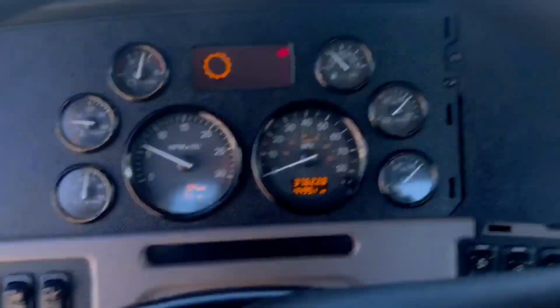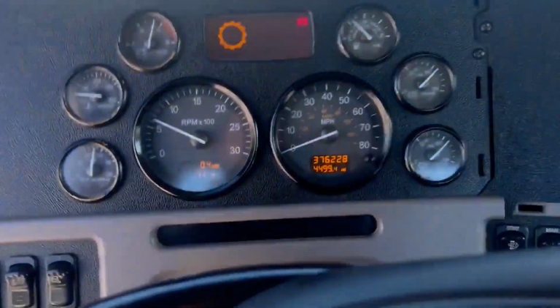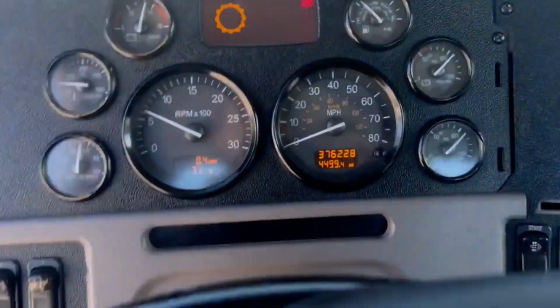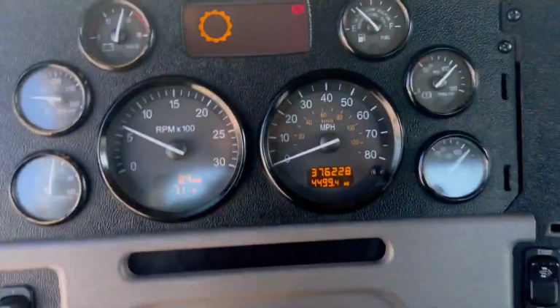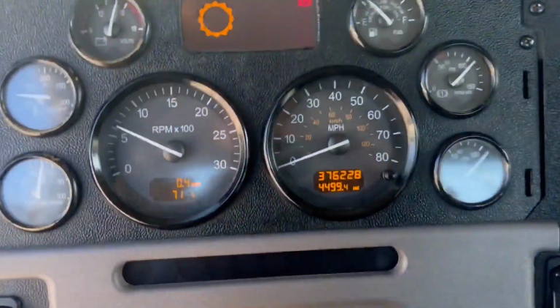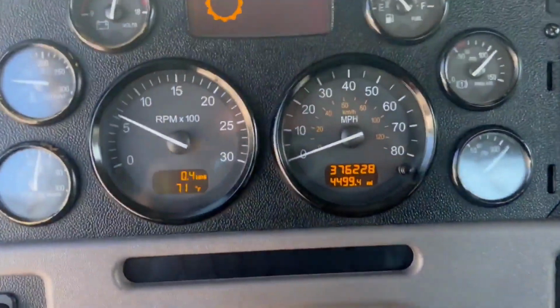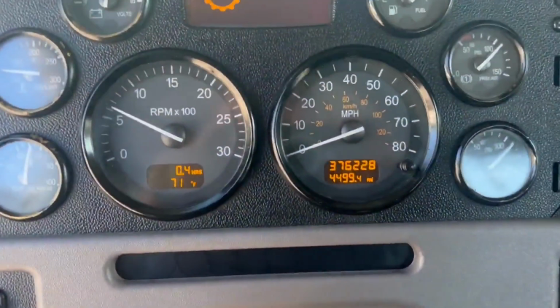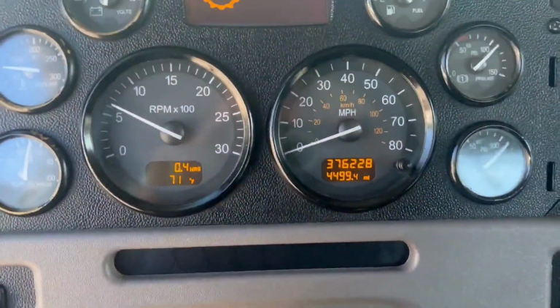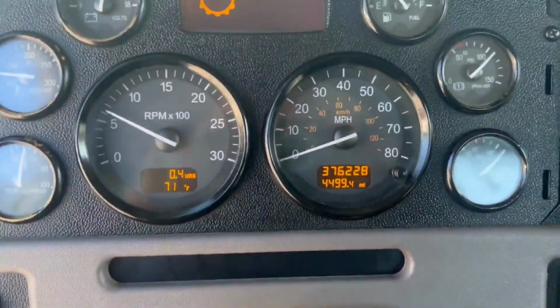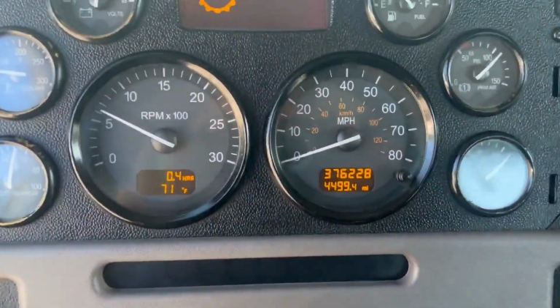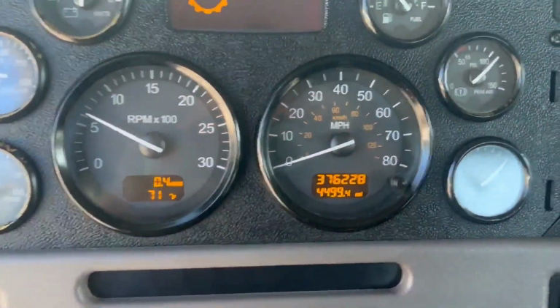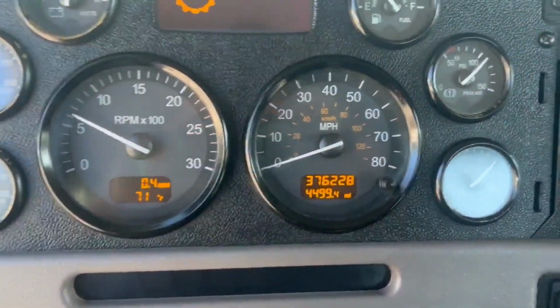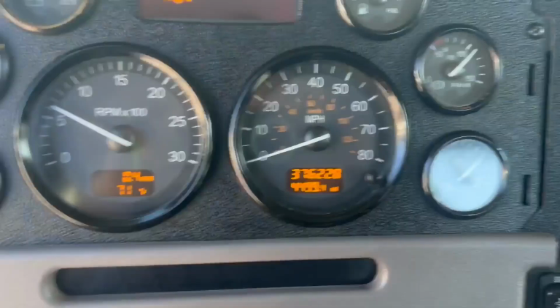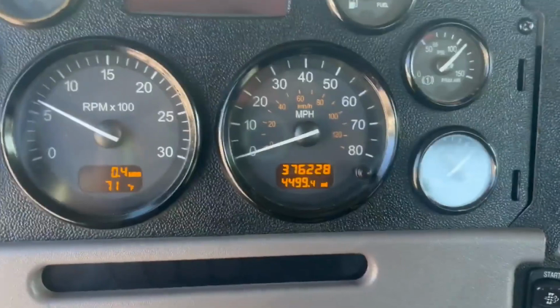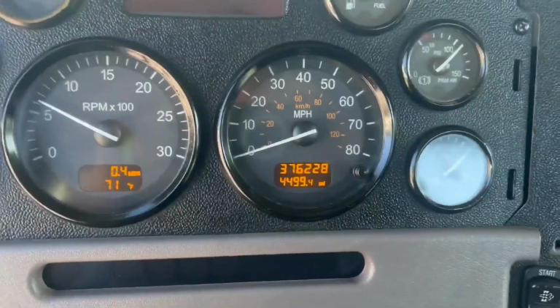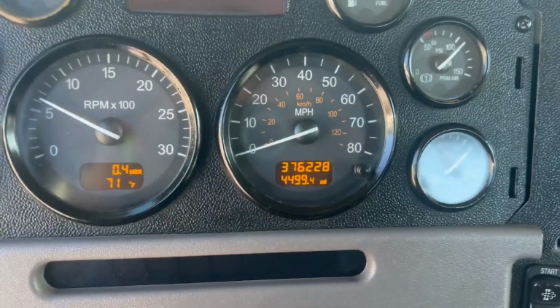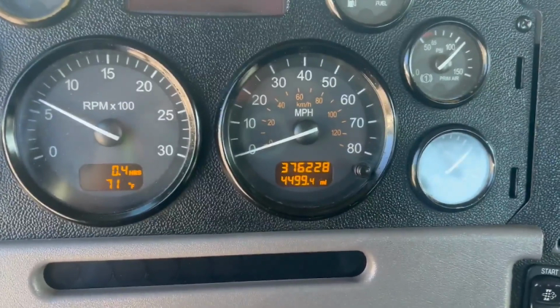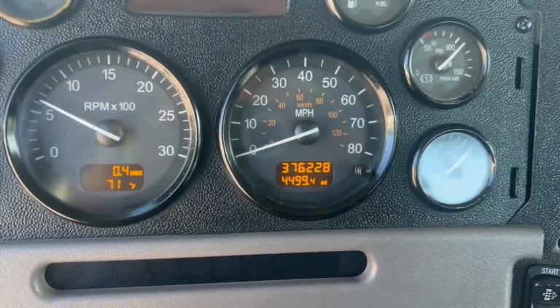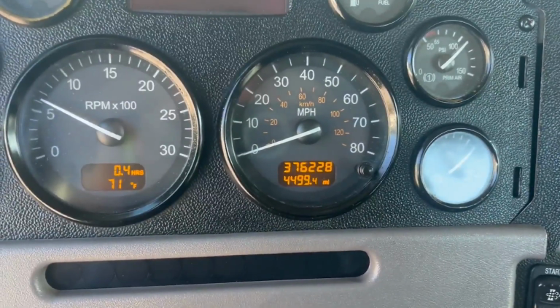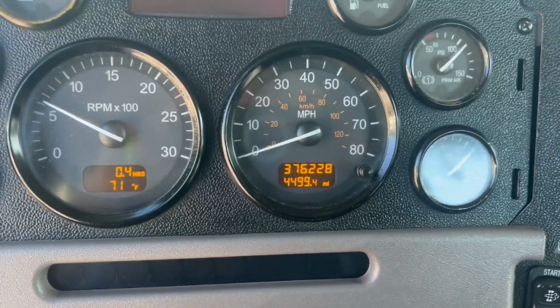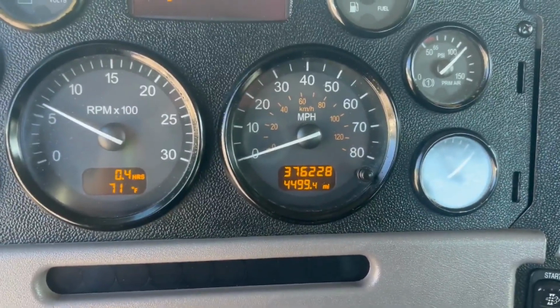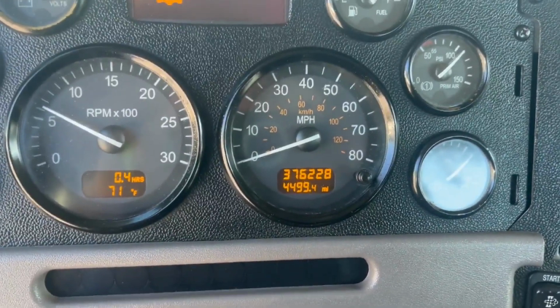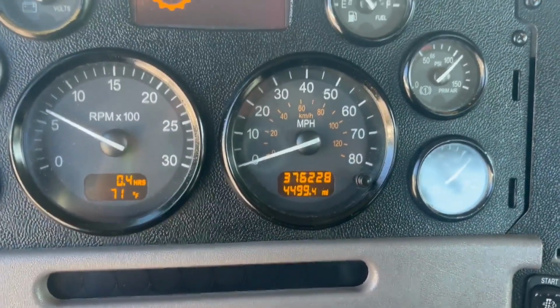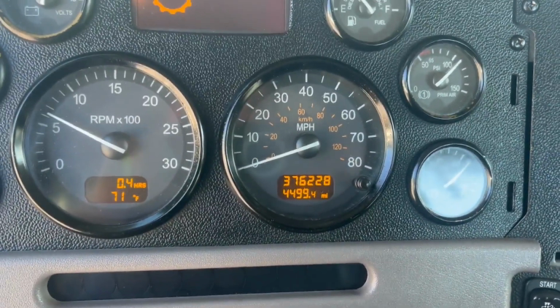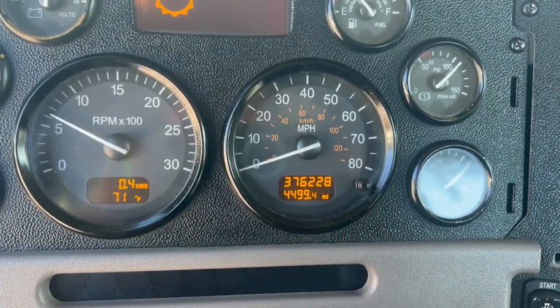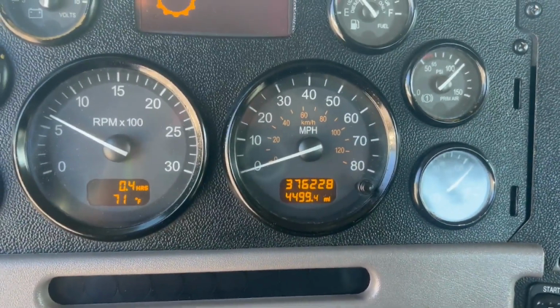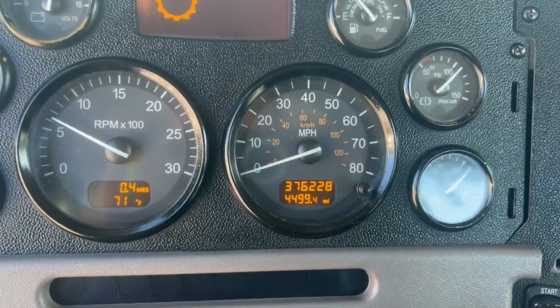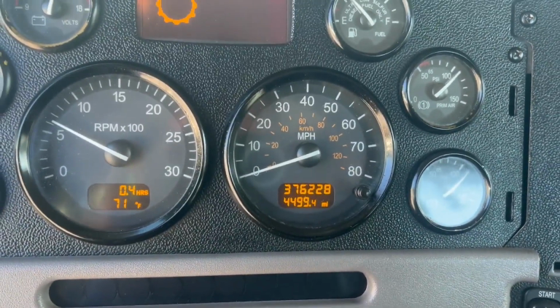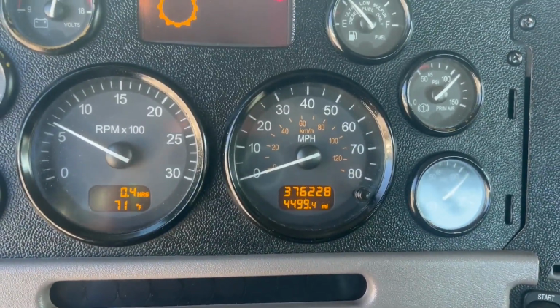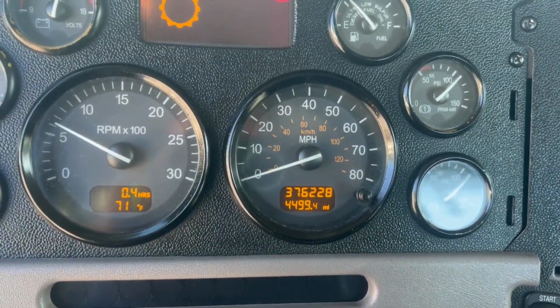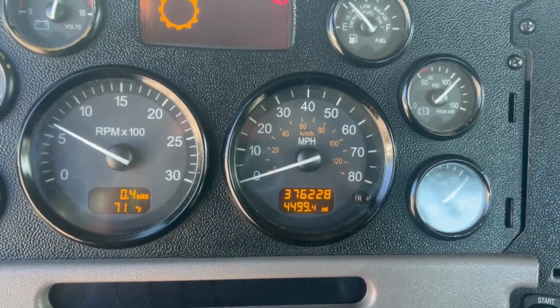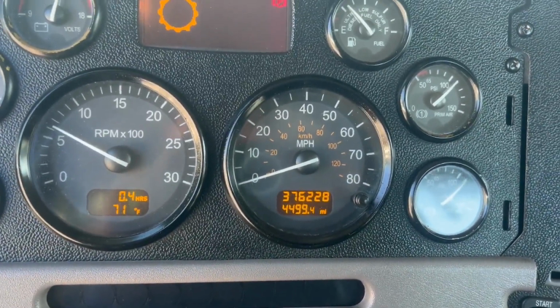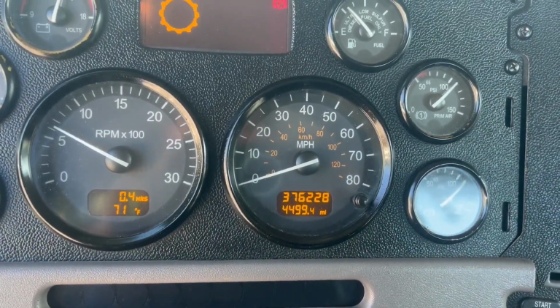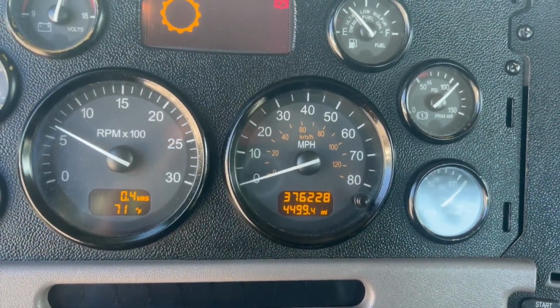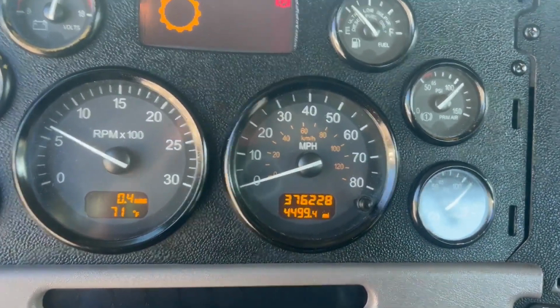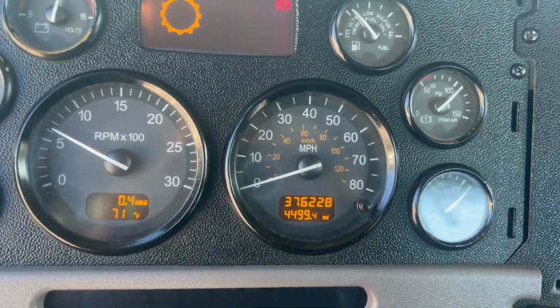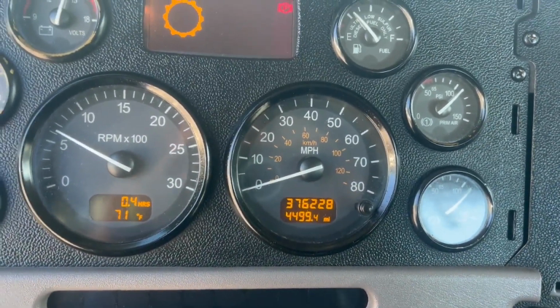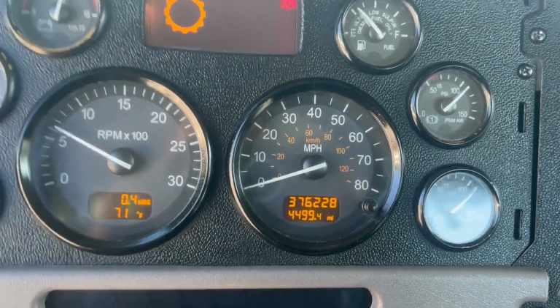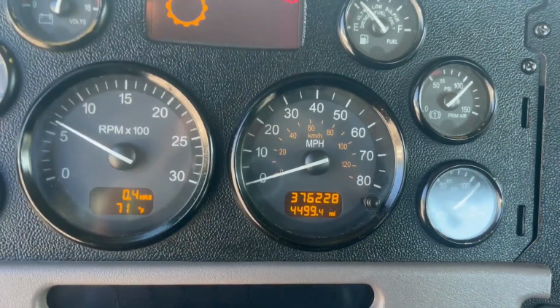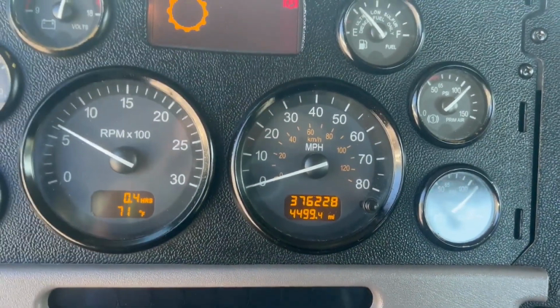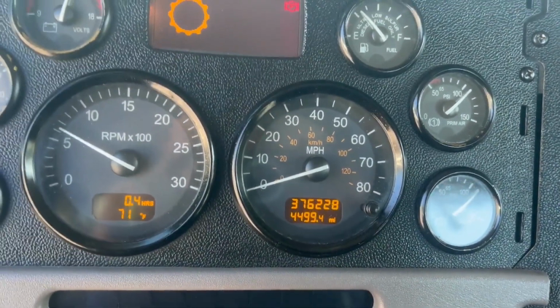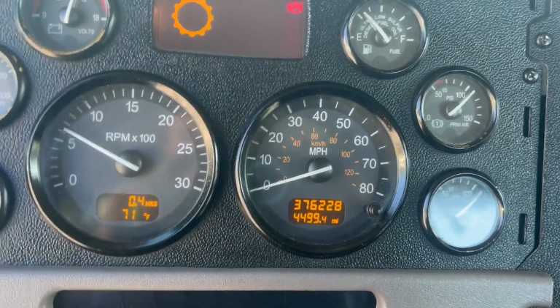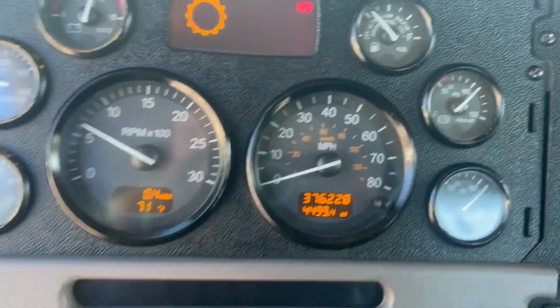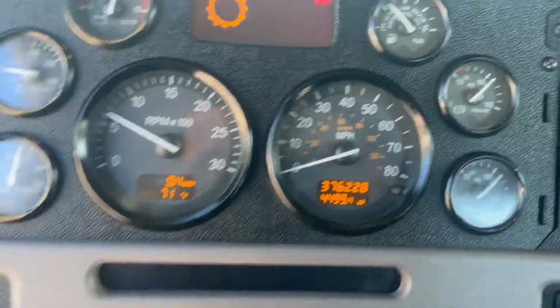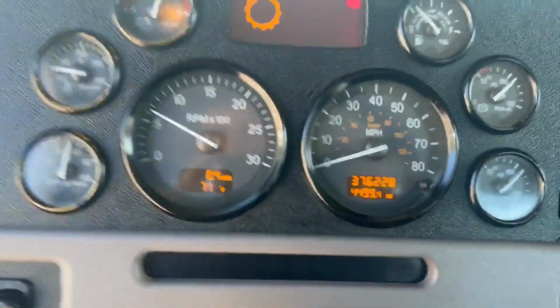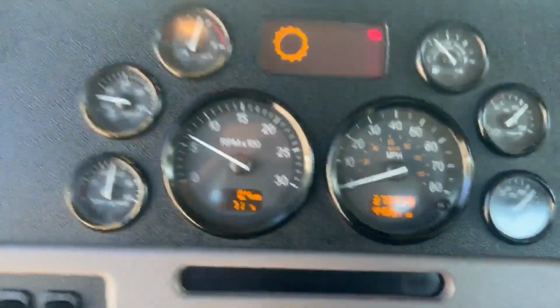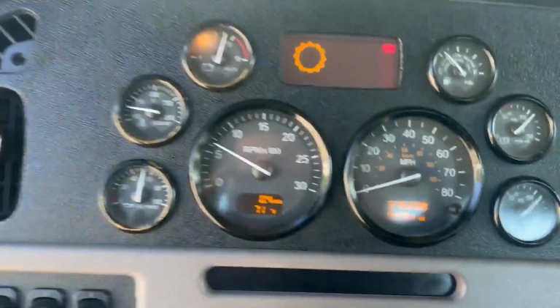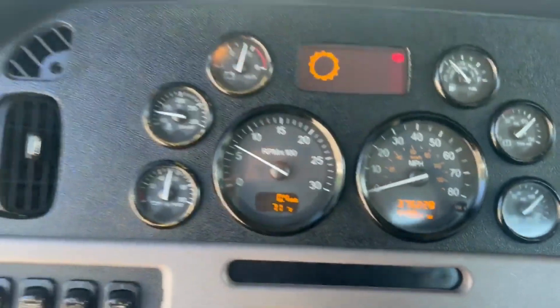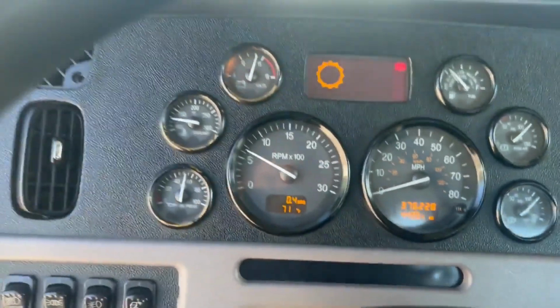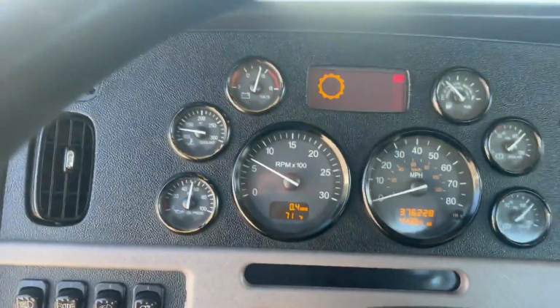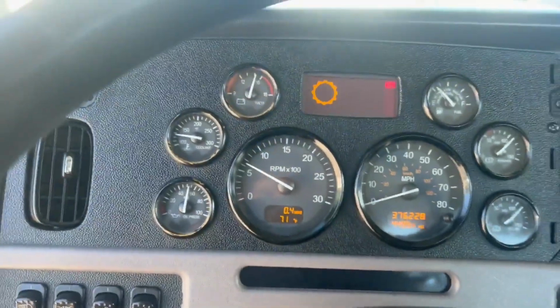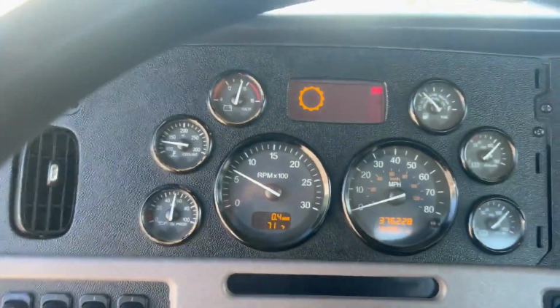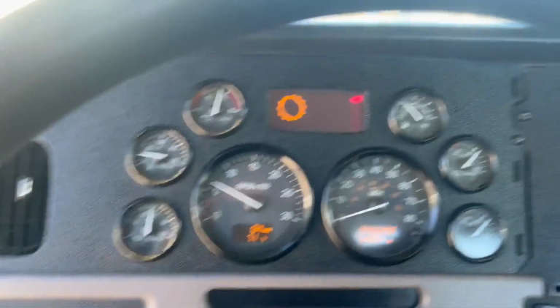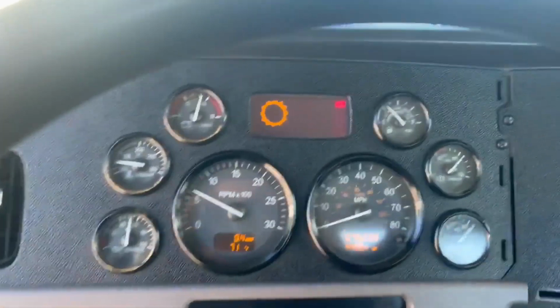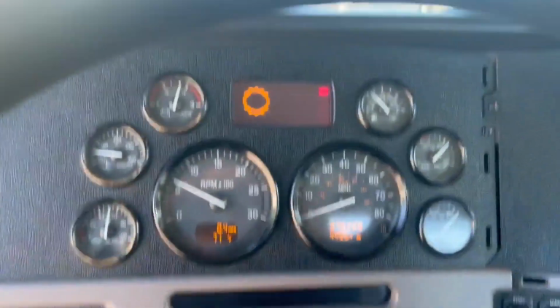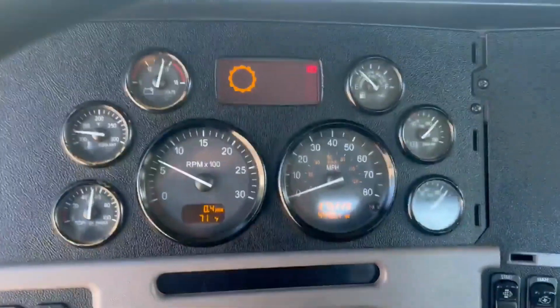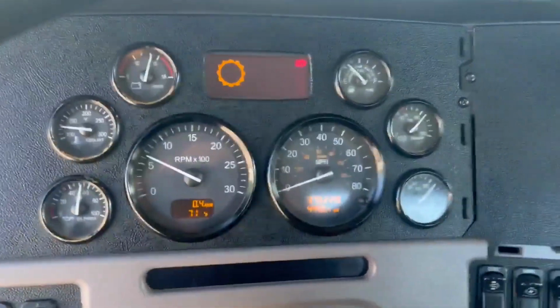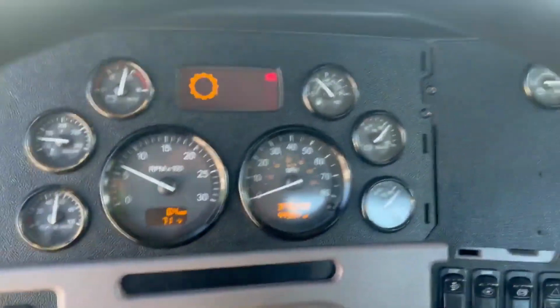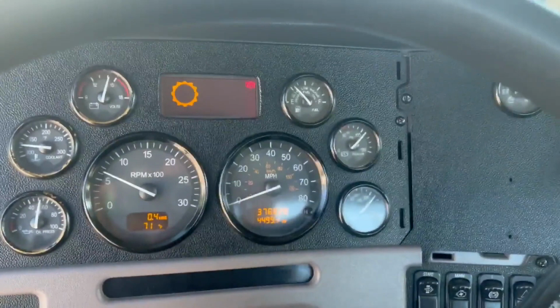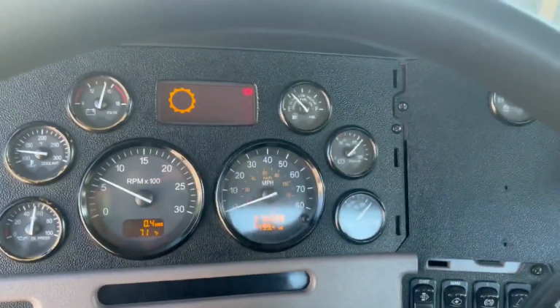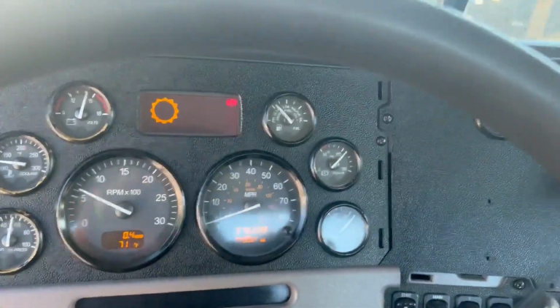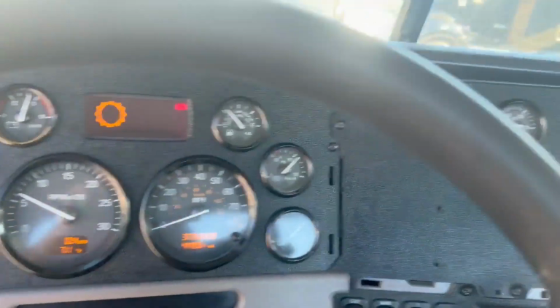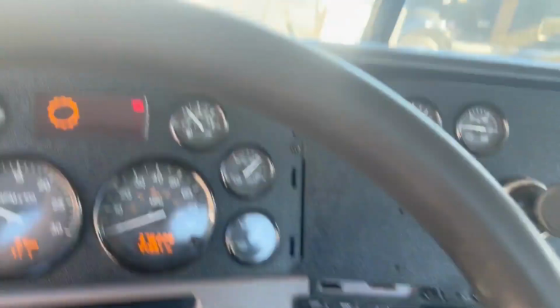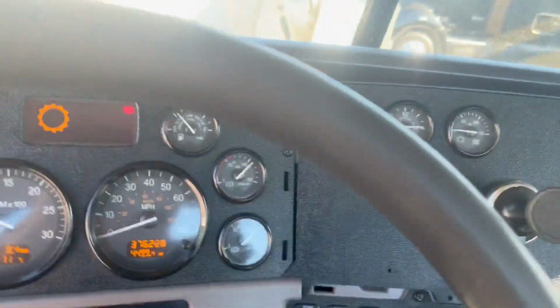This truck has 376,000 miles on it. Sounds great.